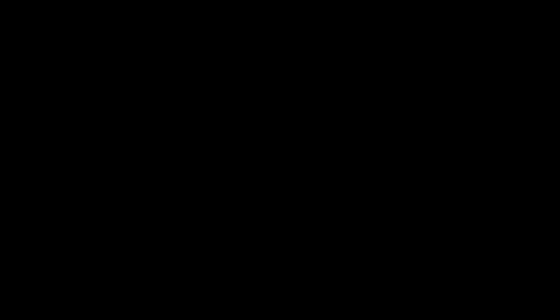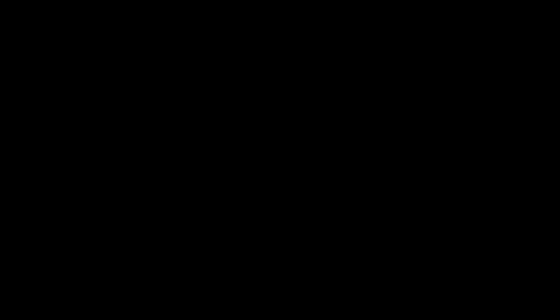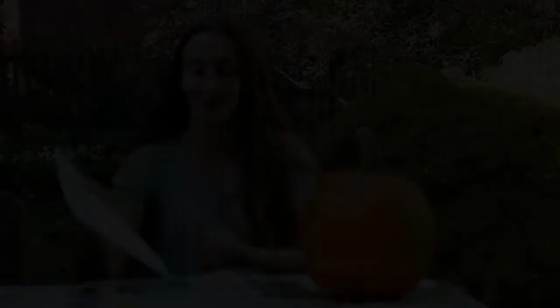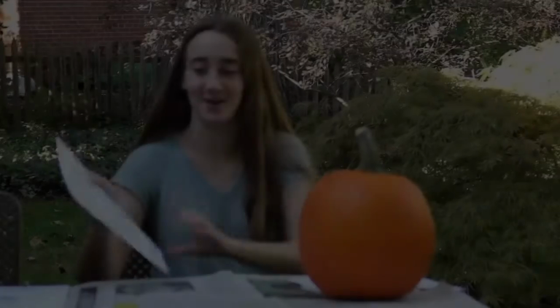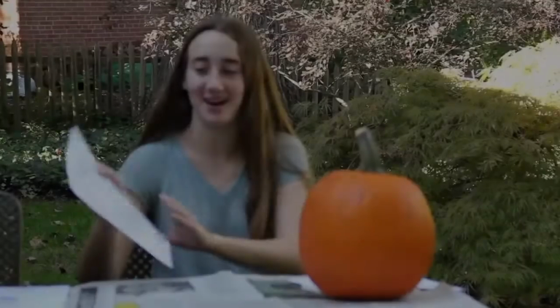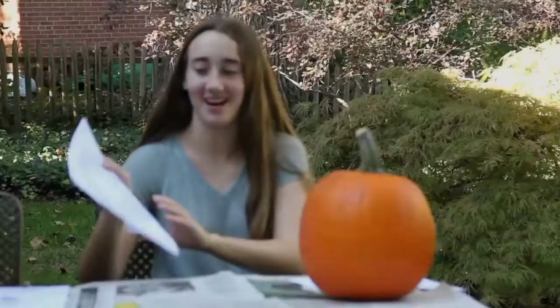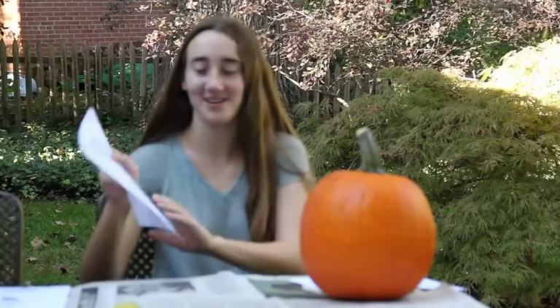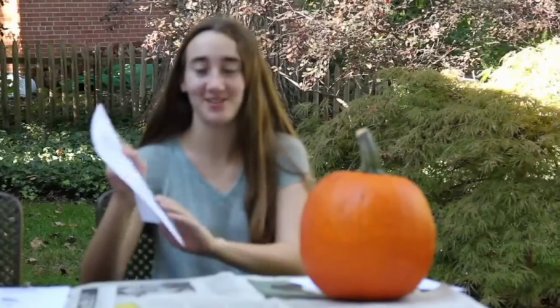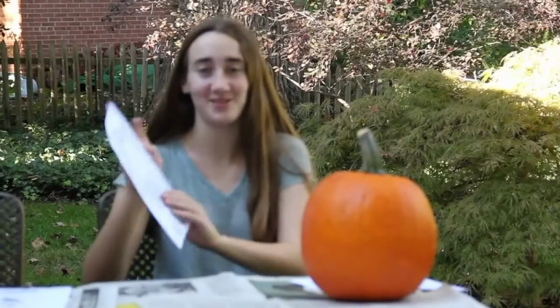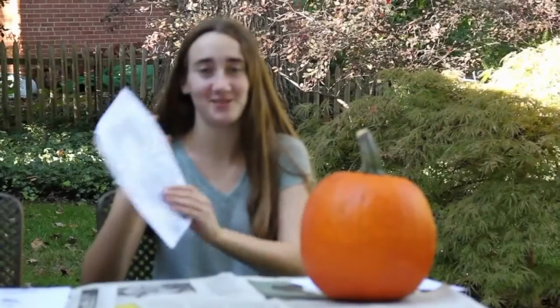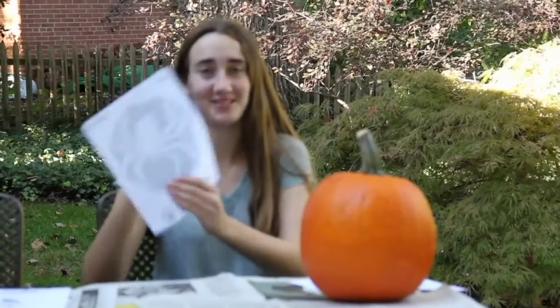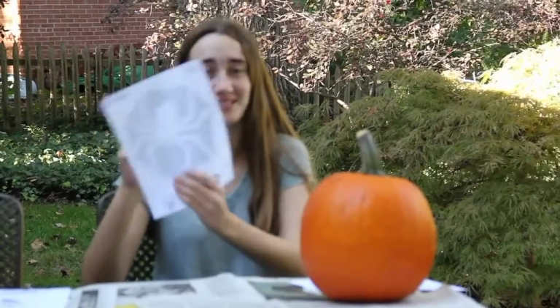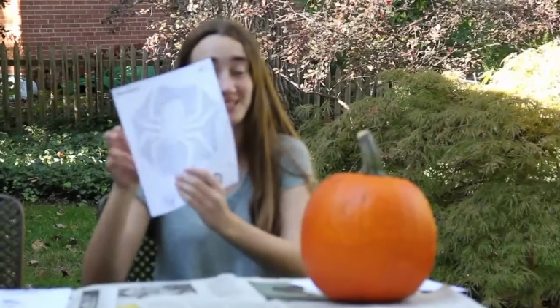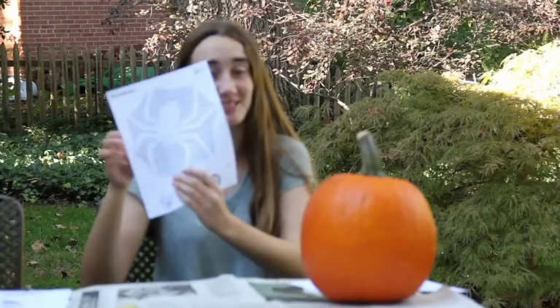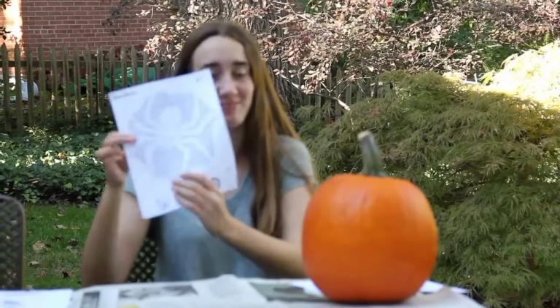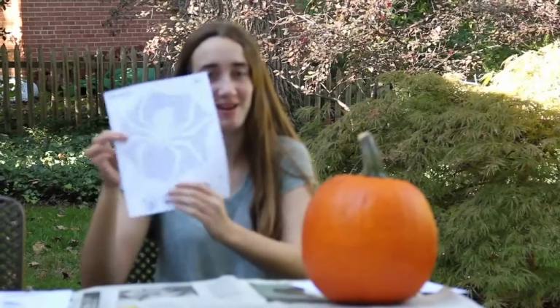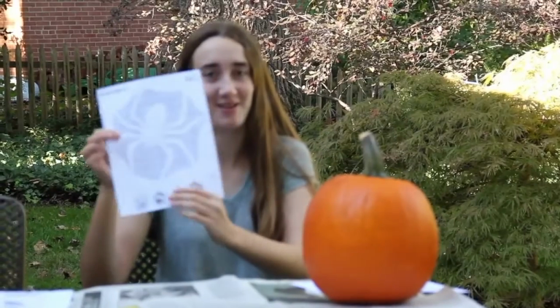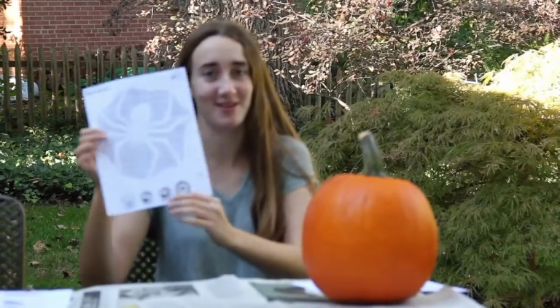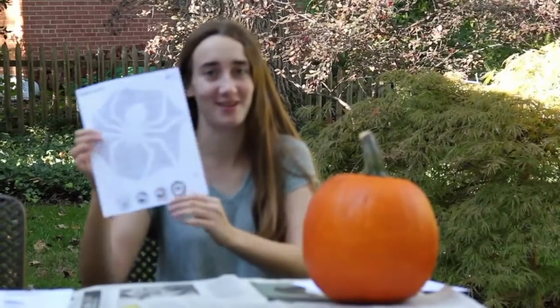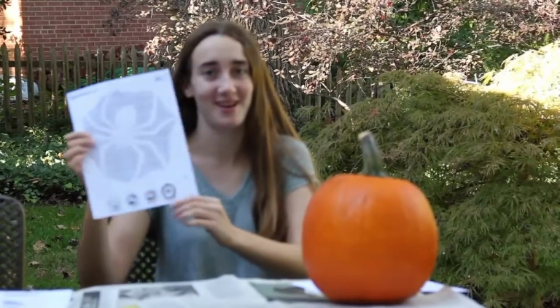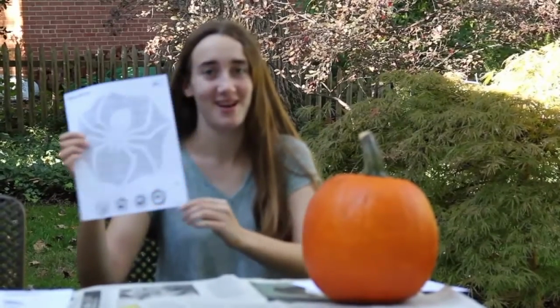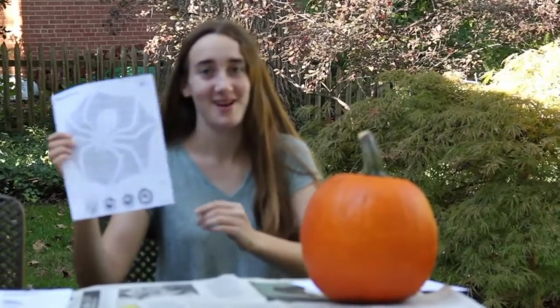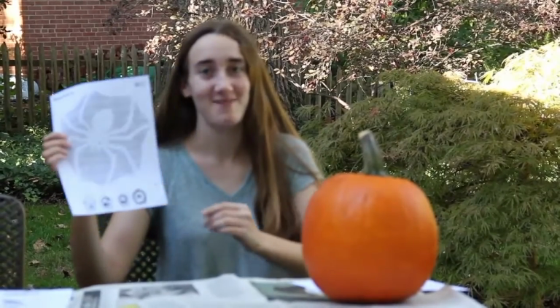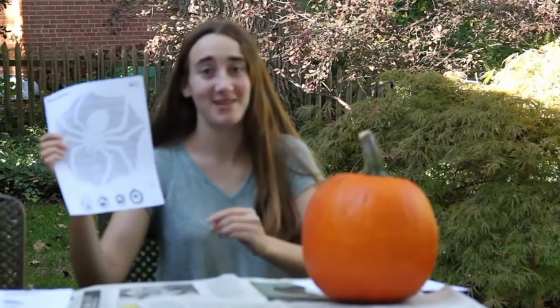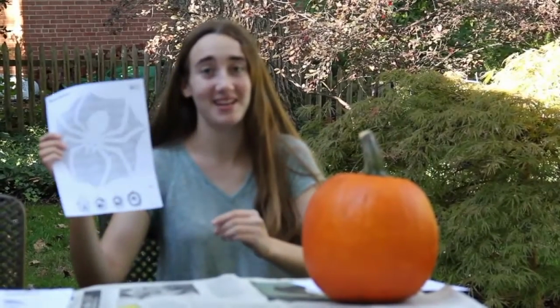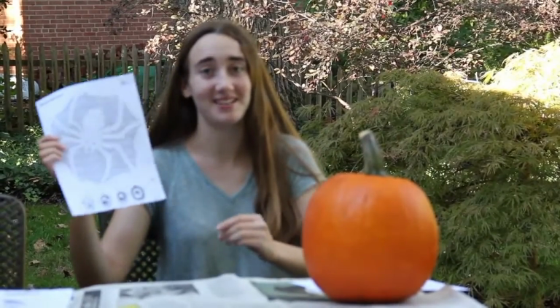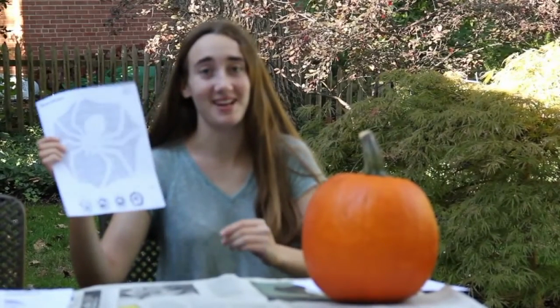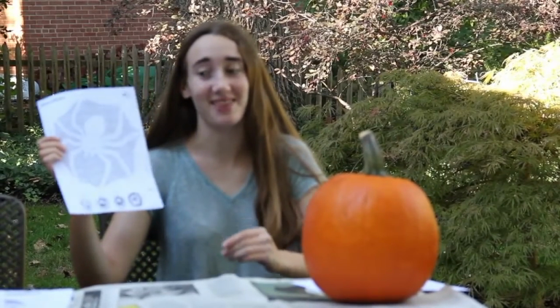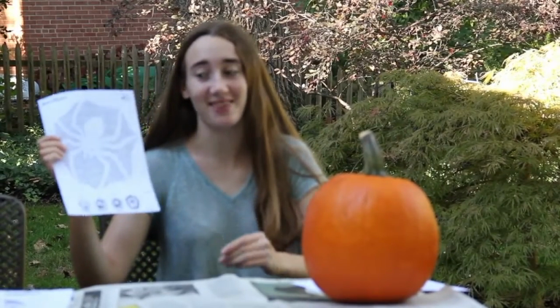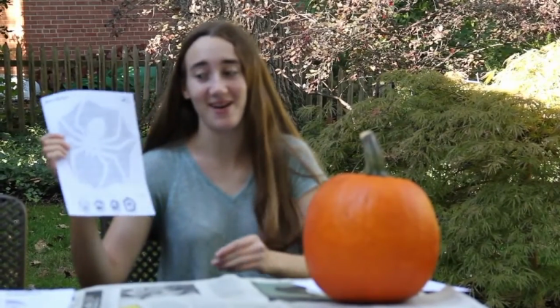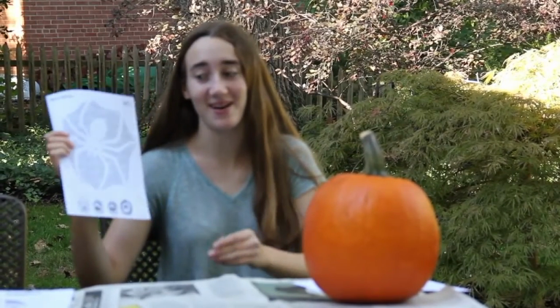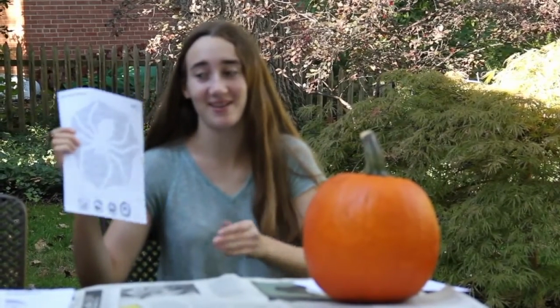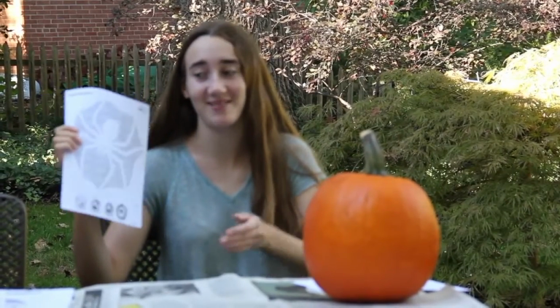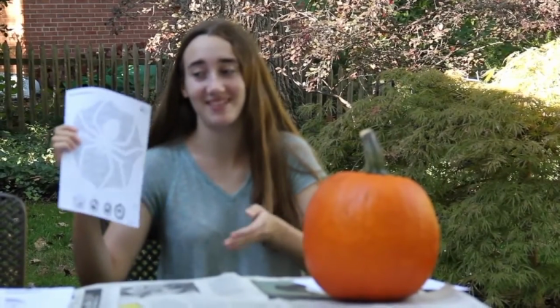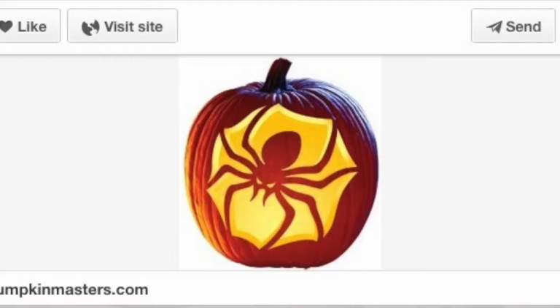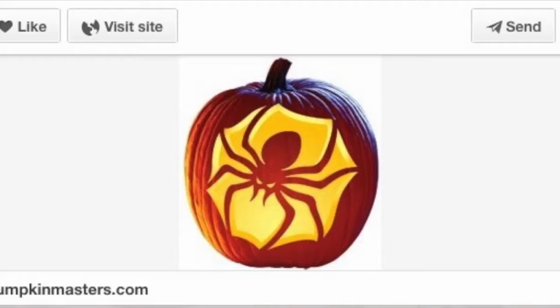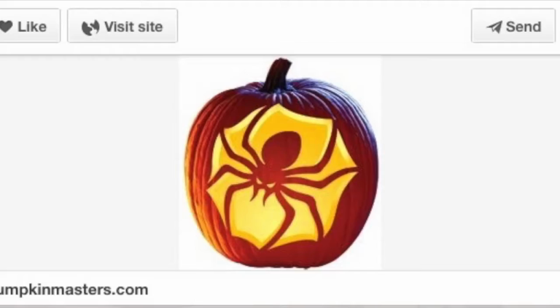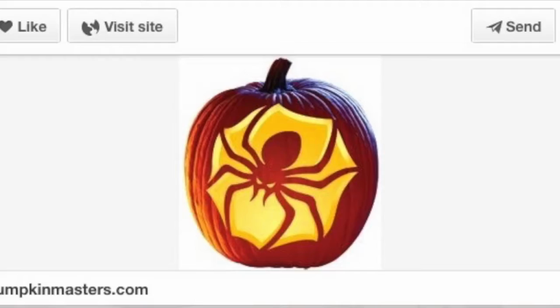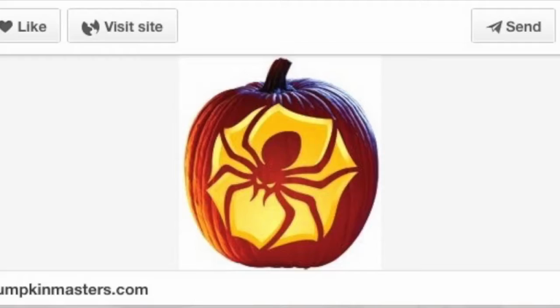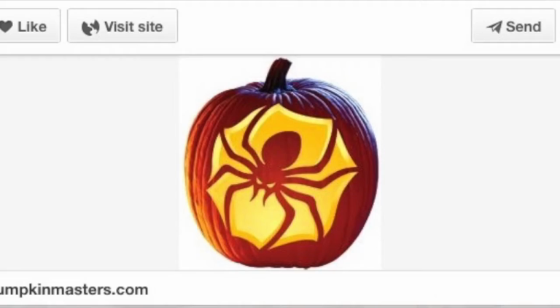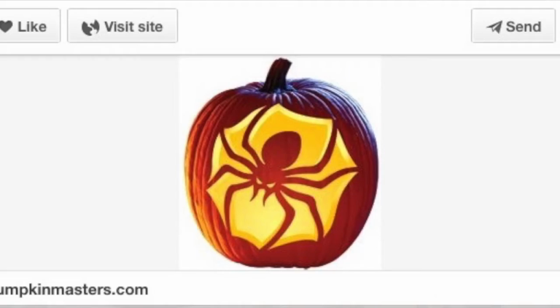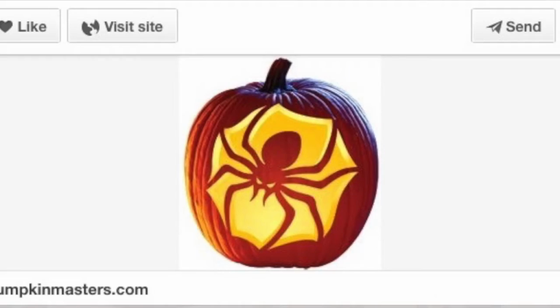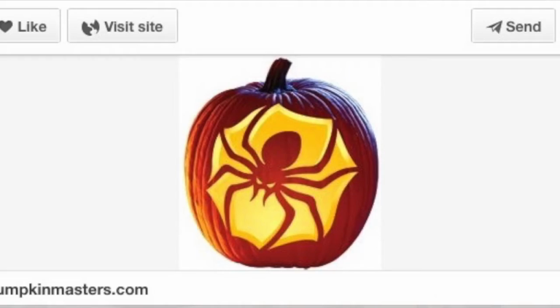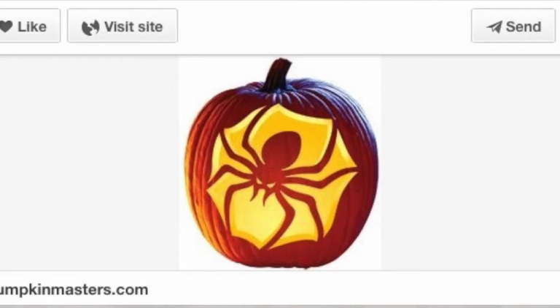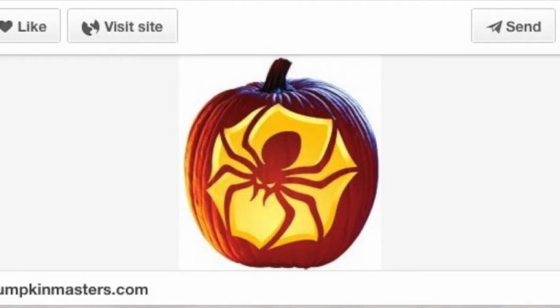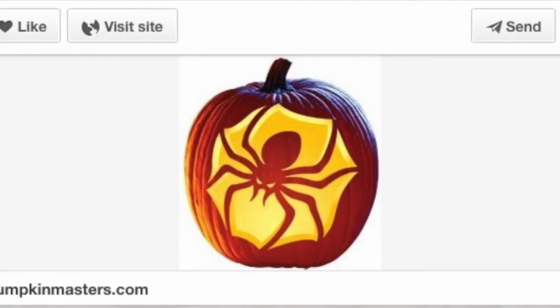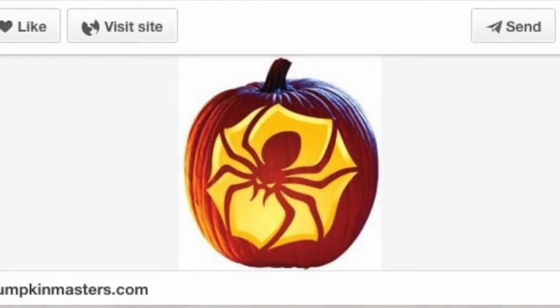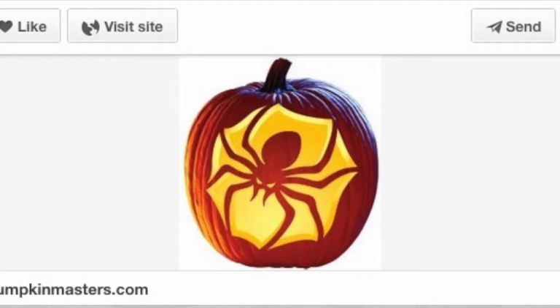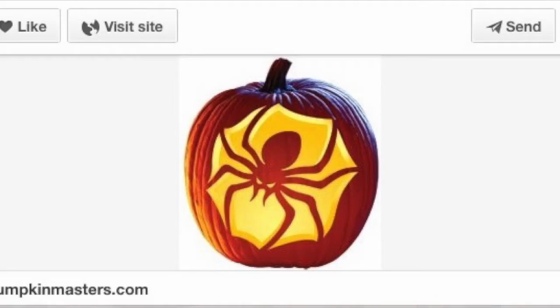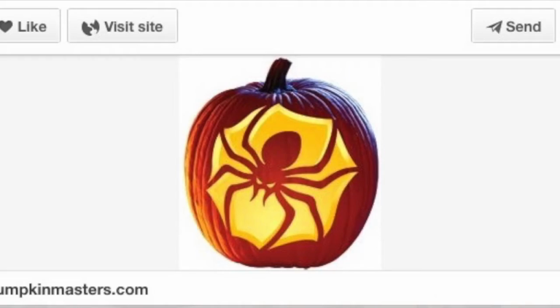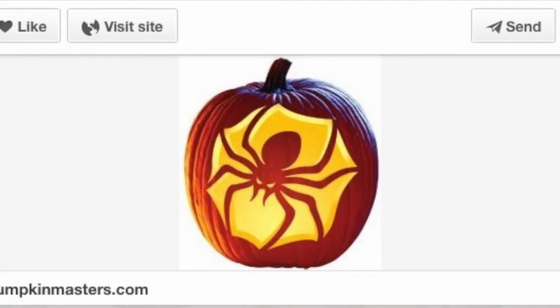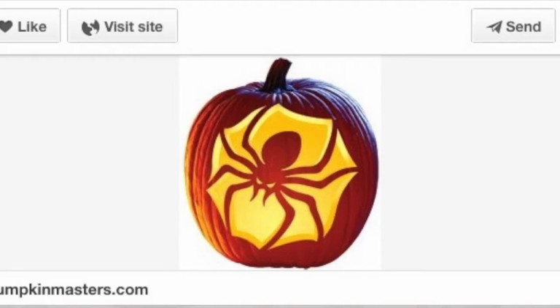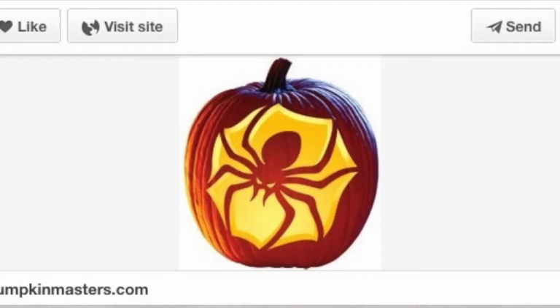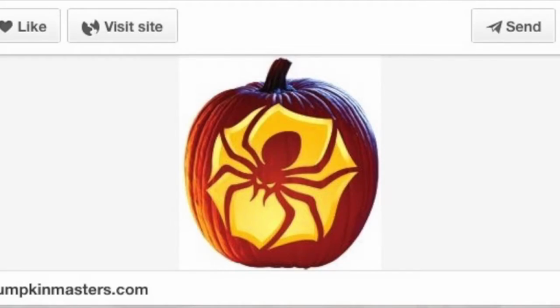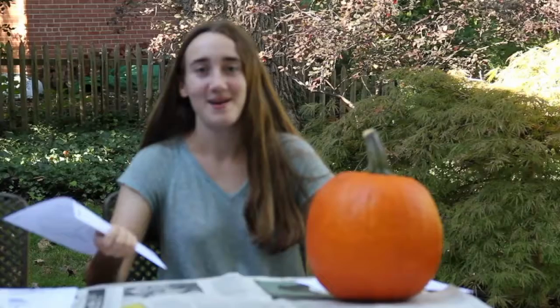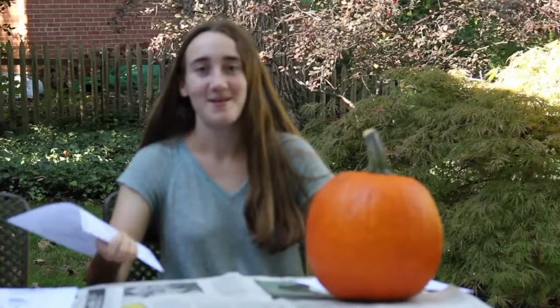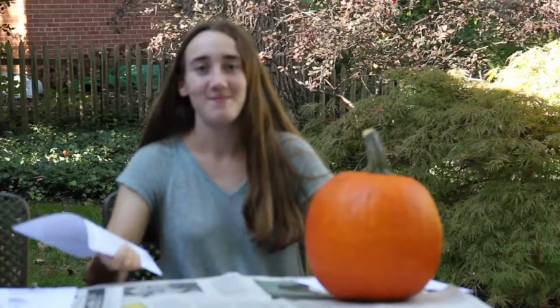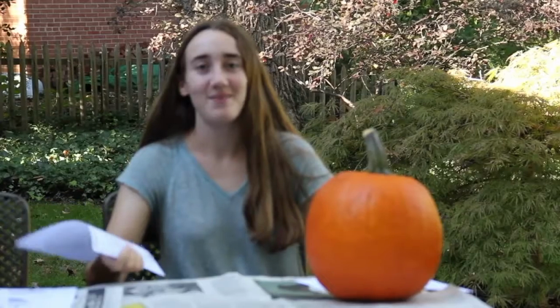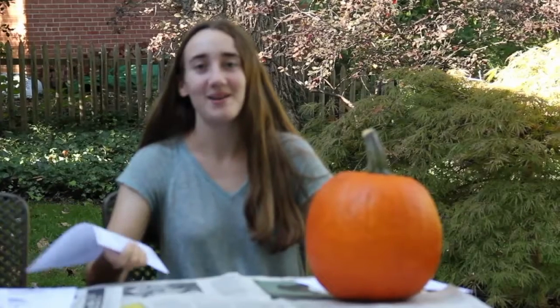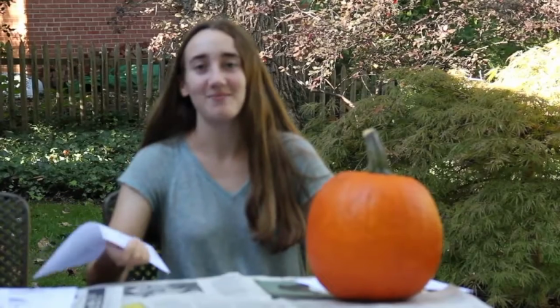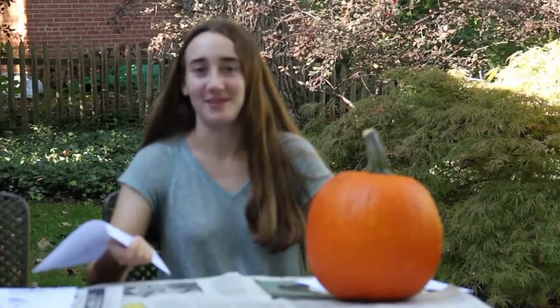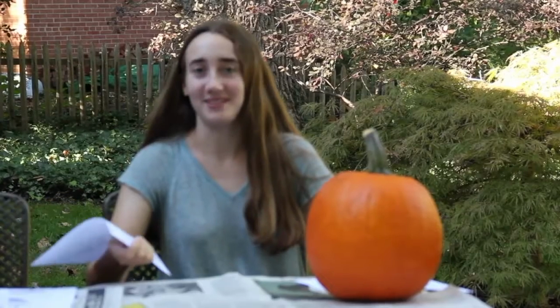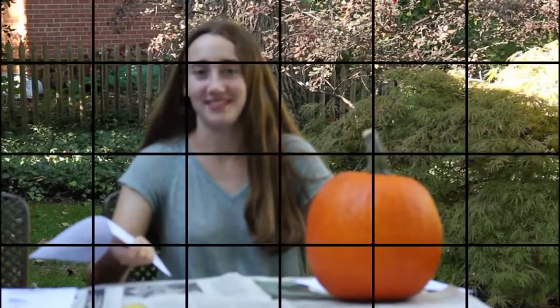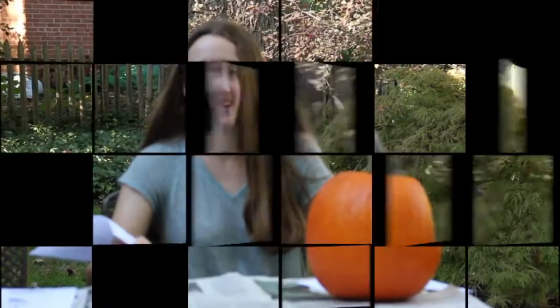So I chose the spider because I thought of the designs it might be the easiest, but we'll see.